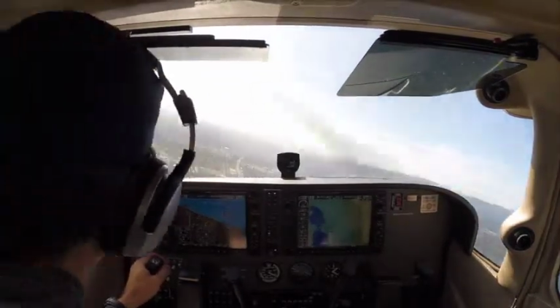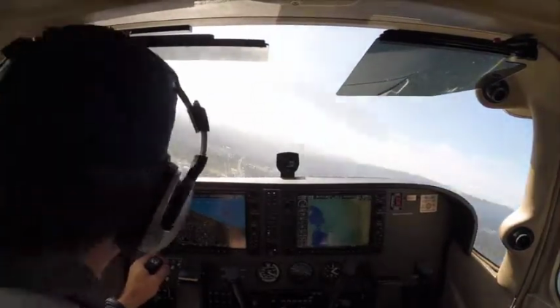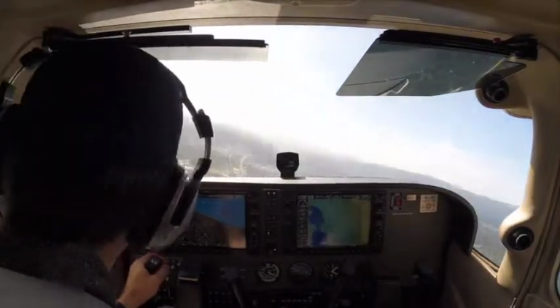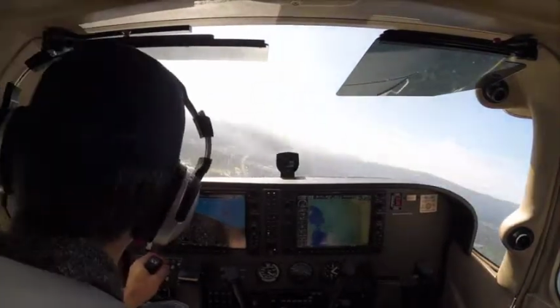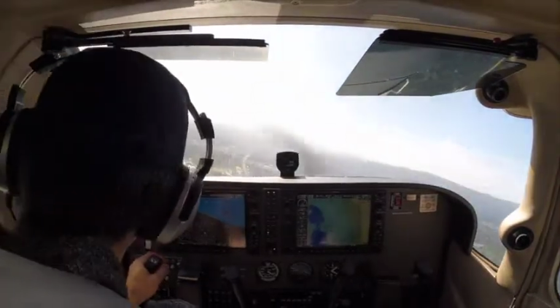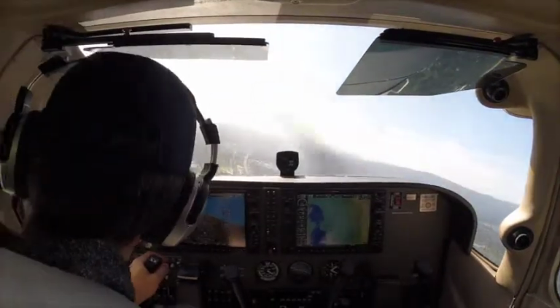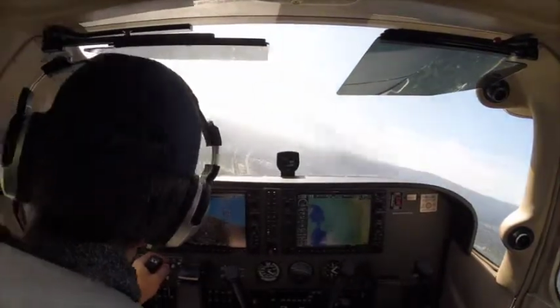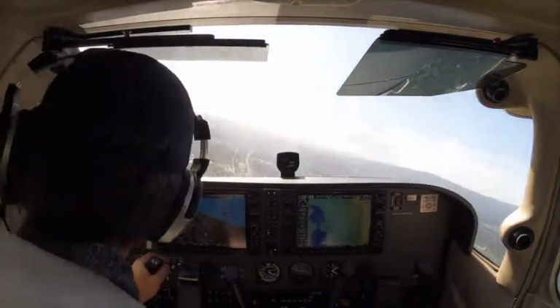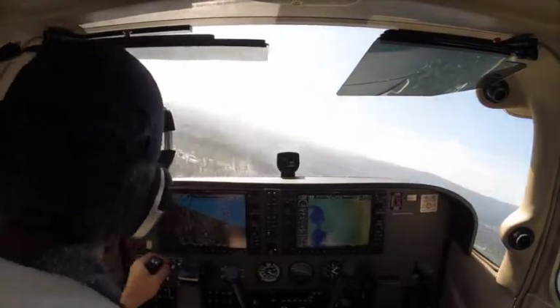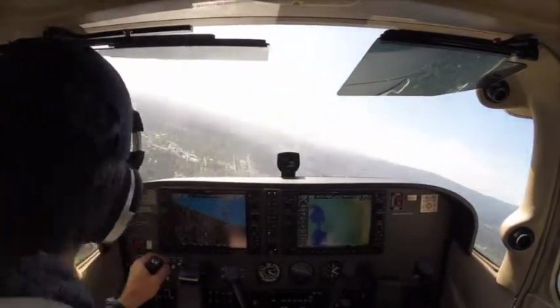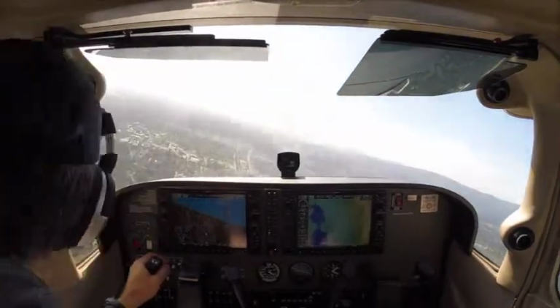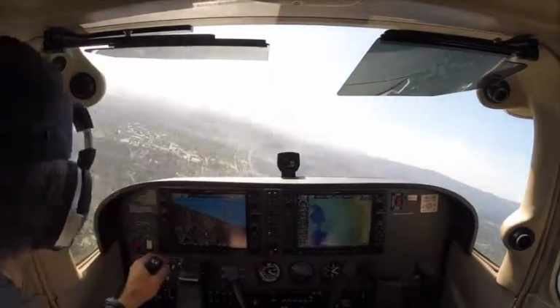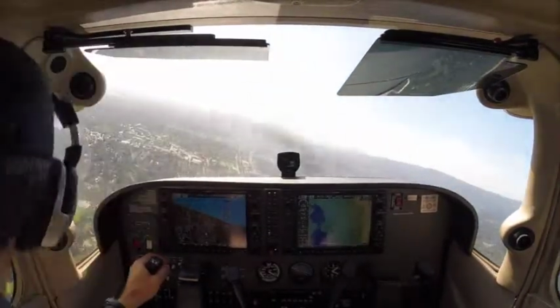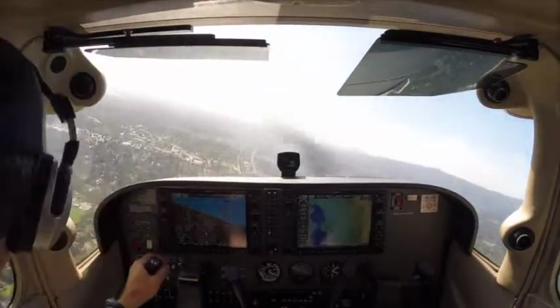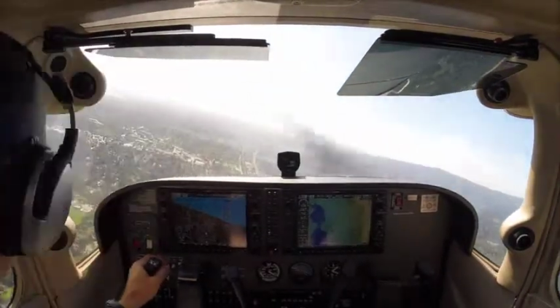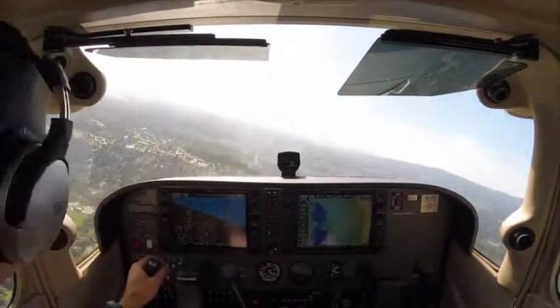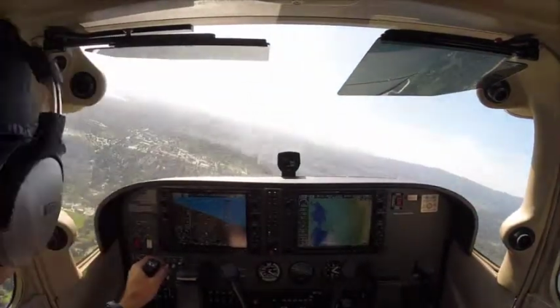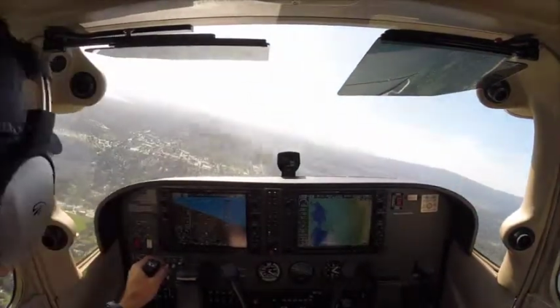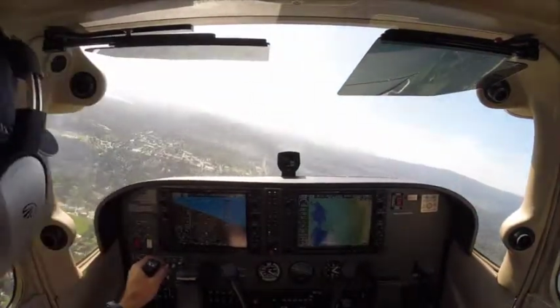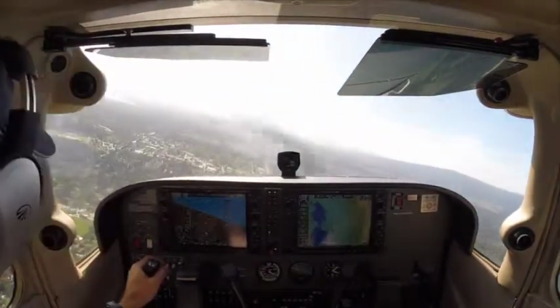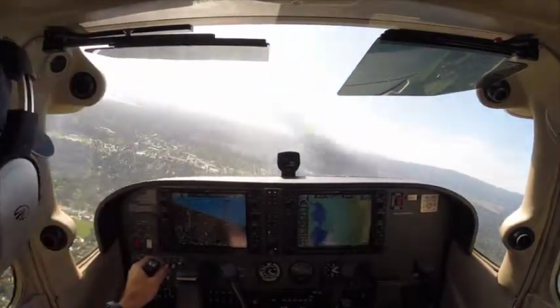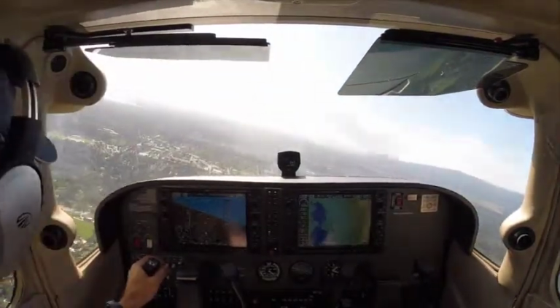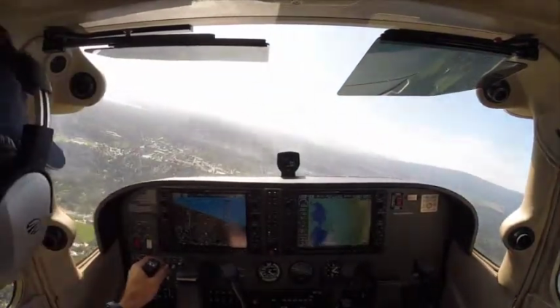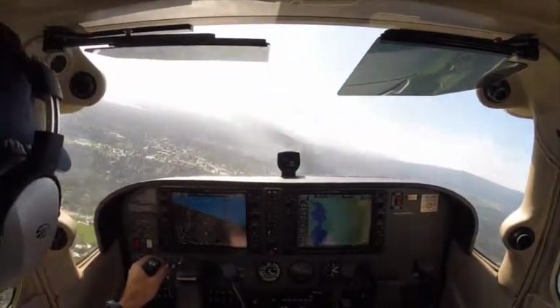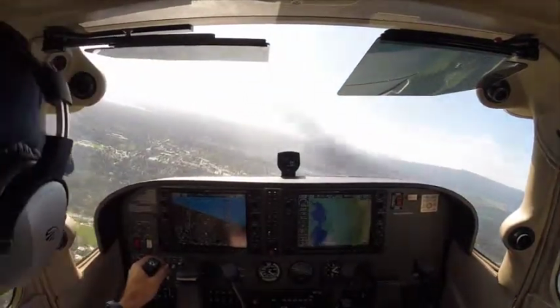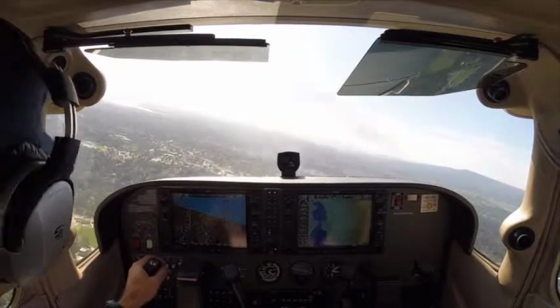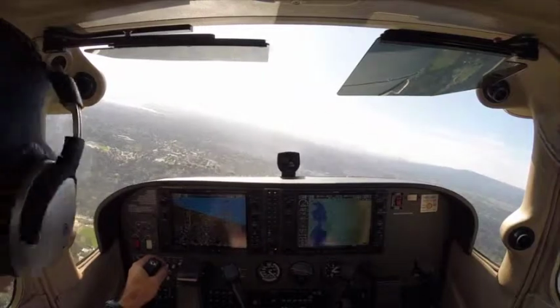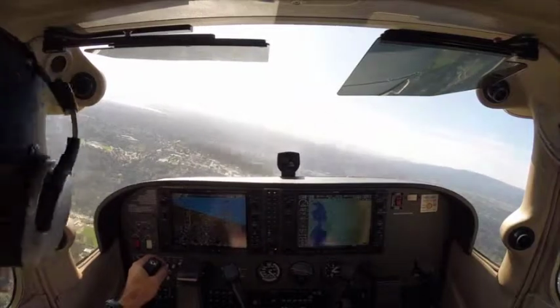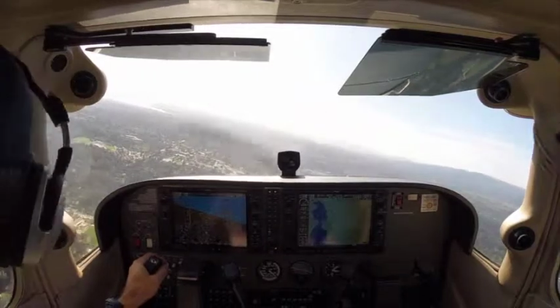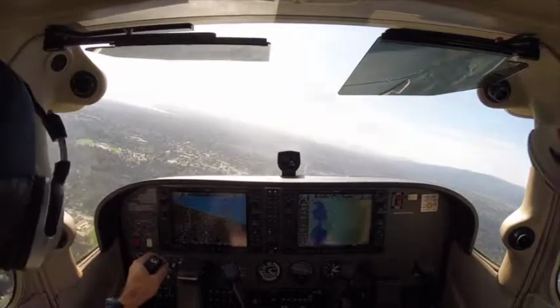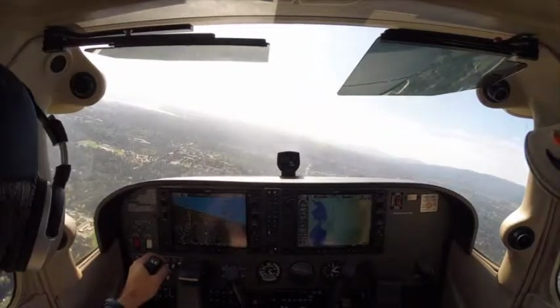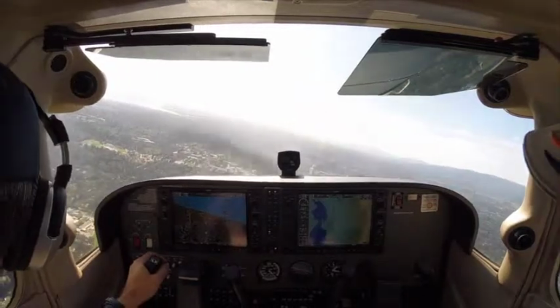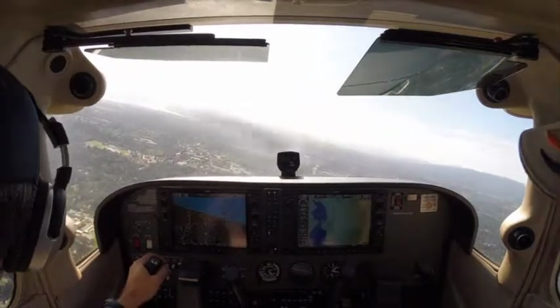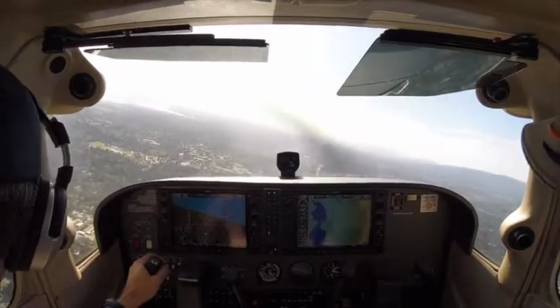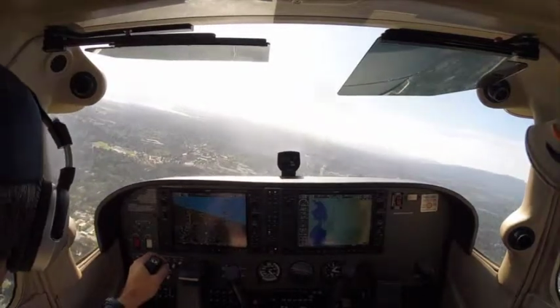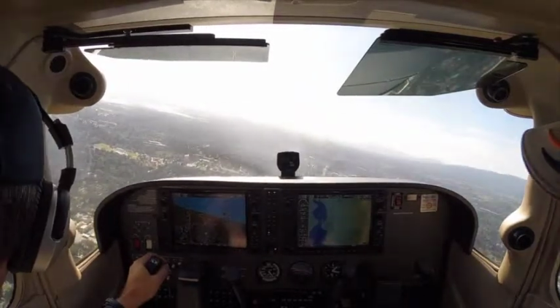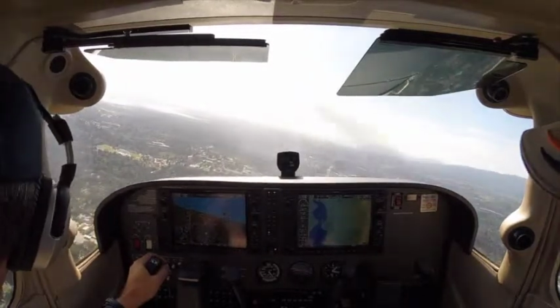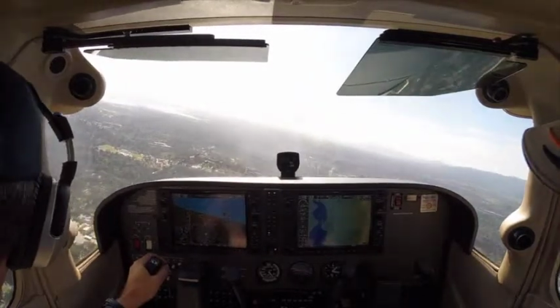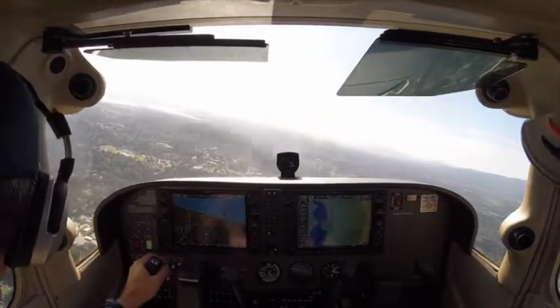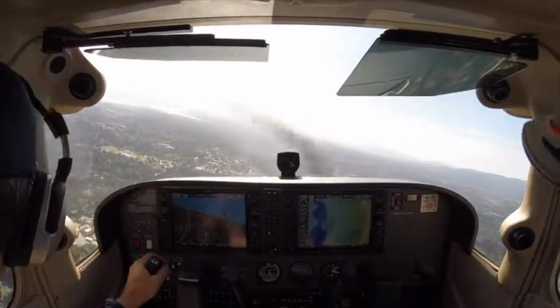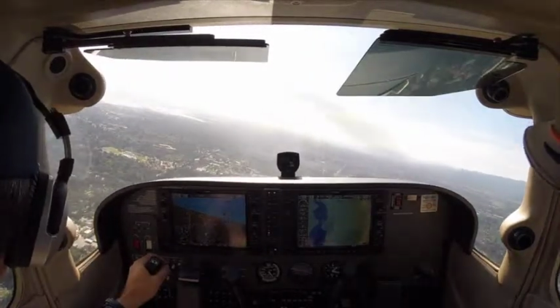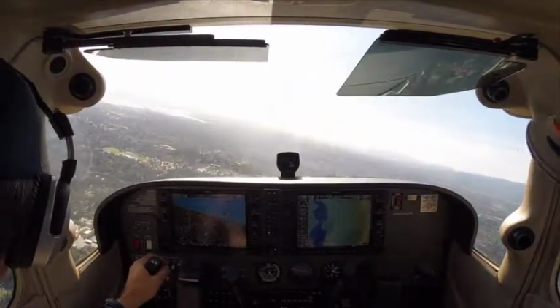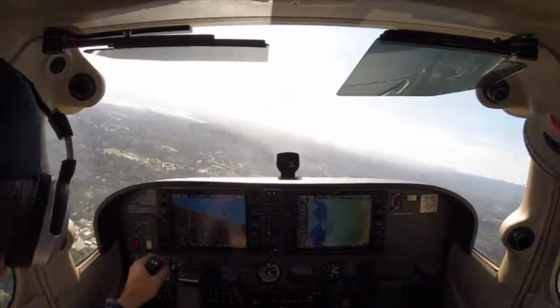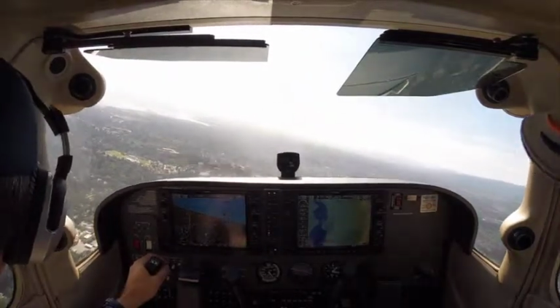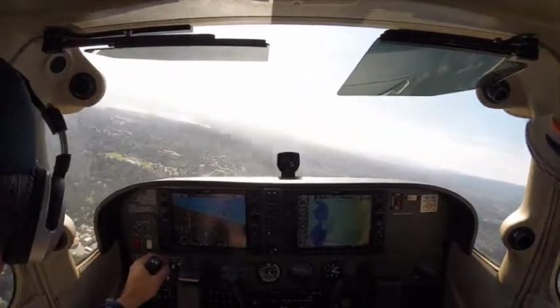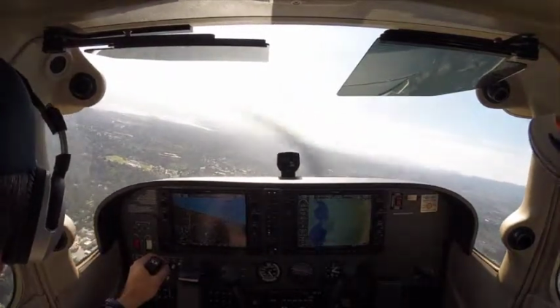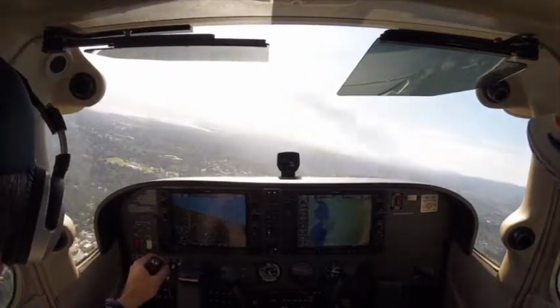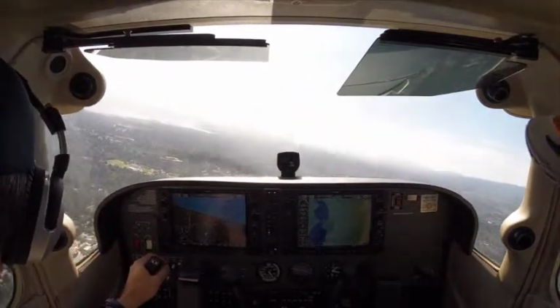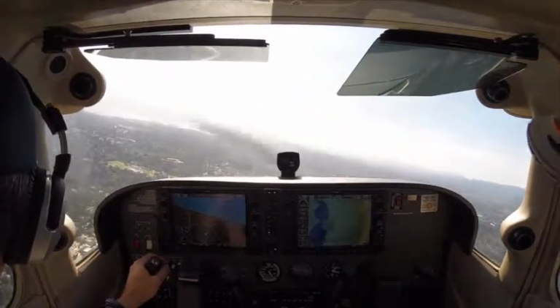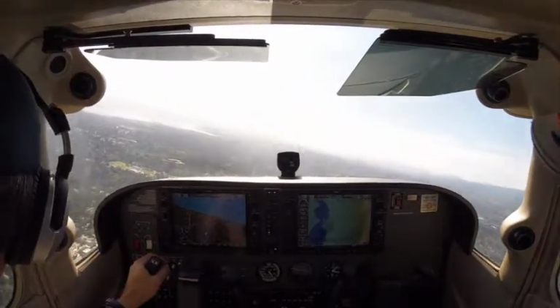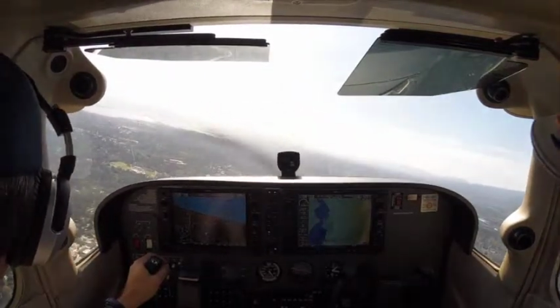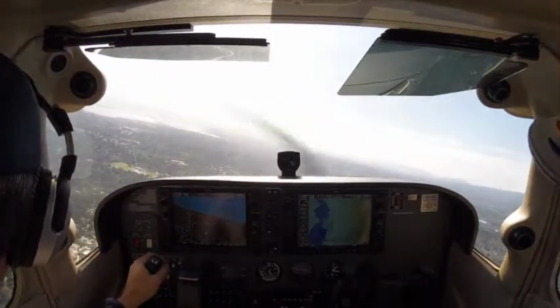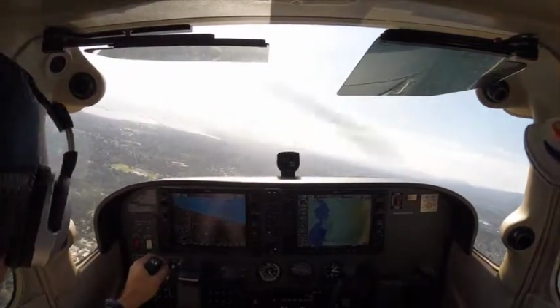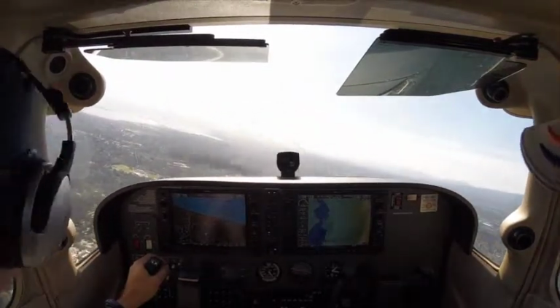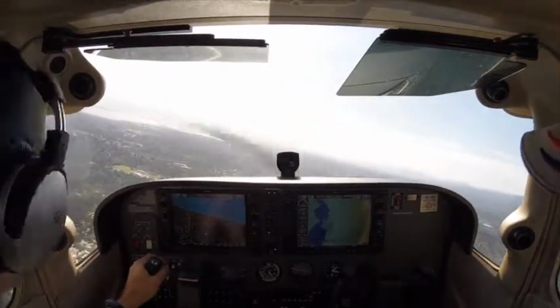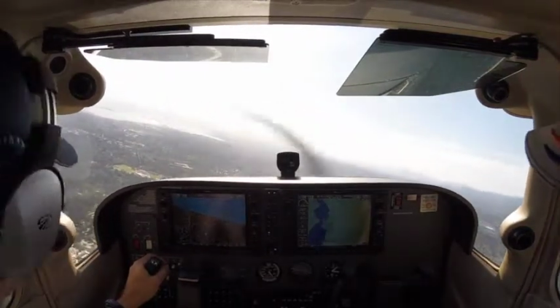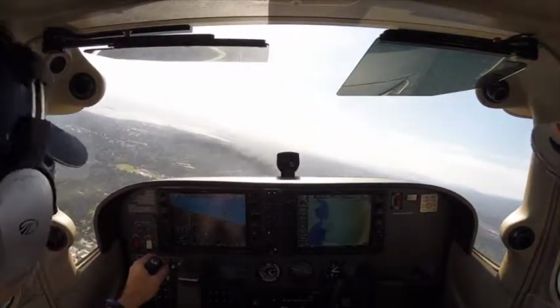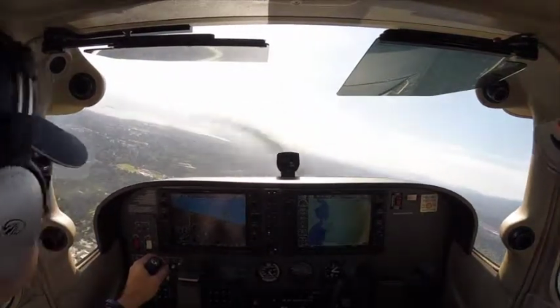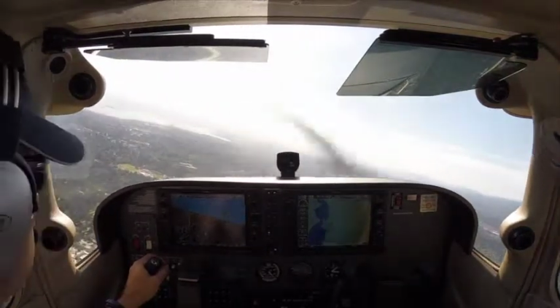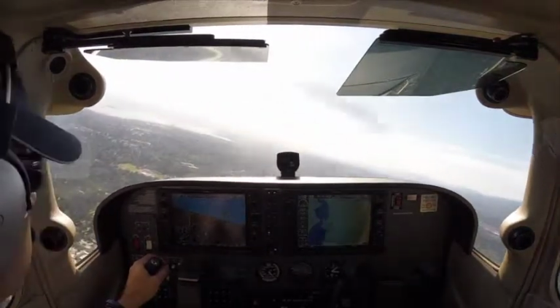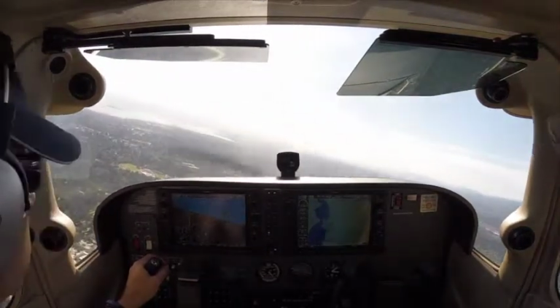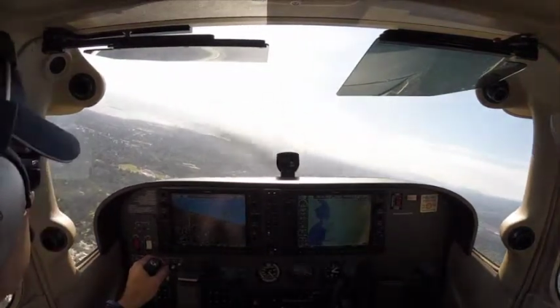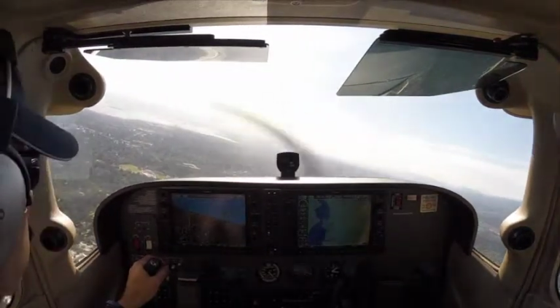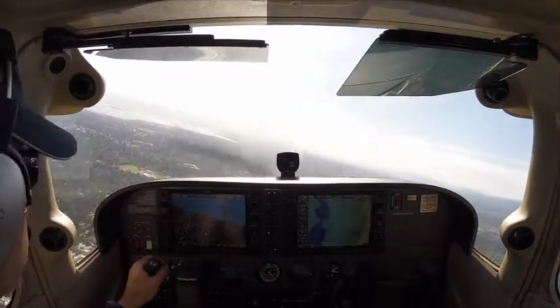Where the heck are we? 6L x-ray, runway 31, continue, traffic holding in position. Continue, 6L x-ray.